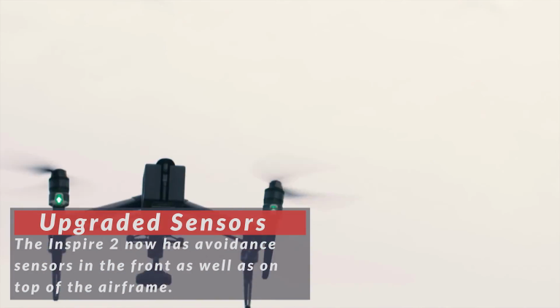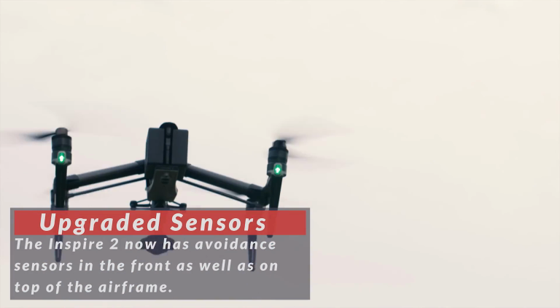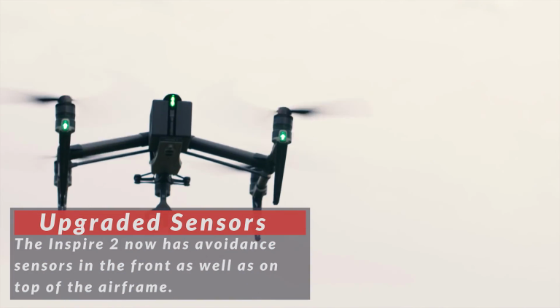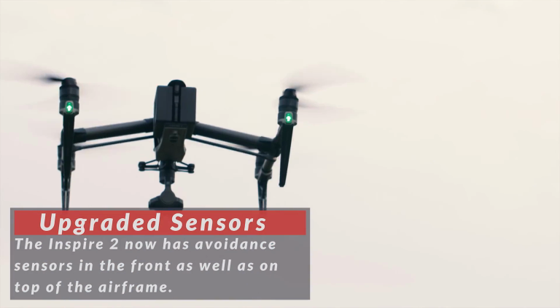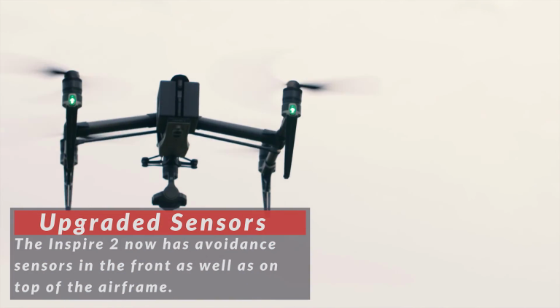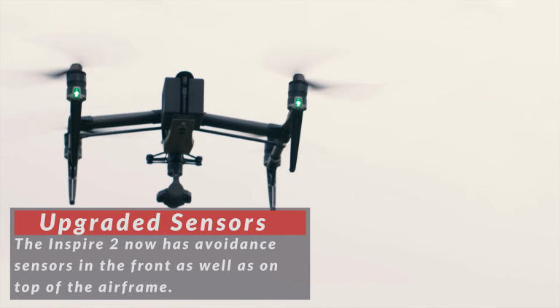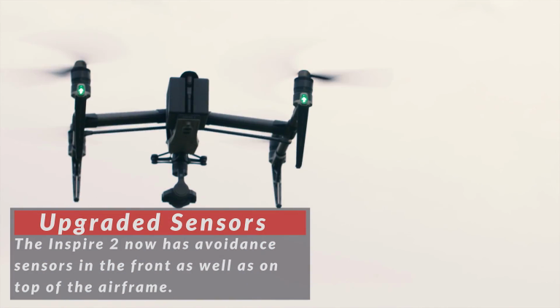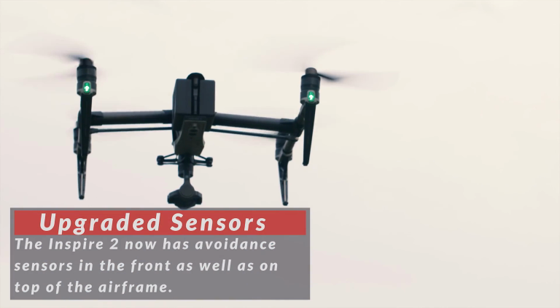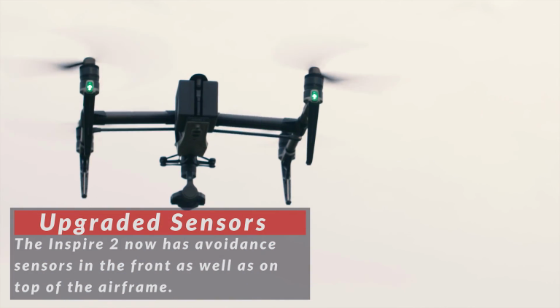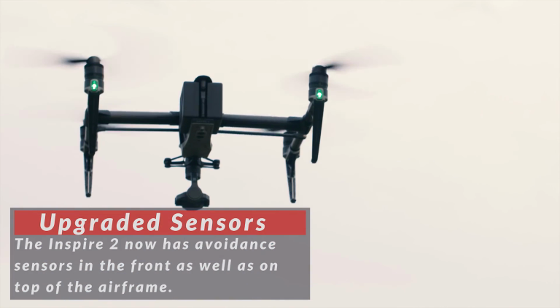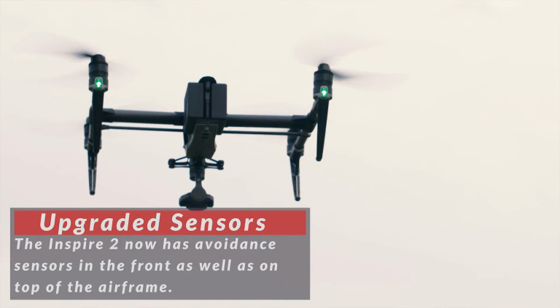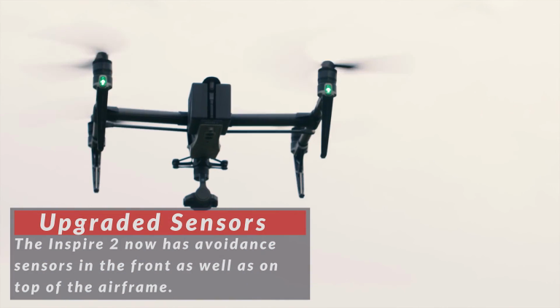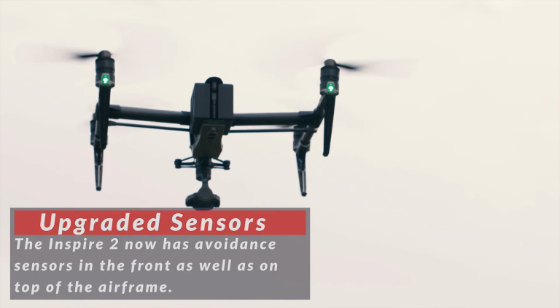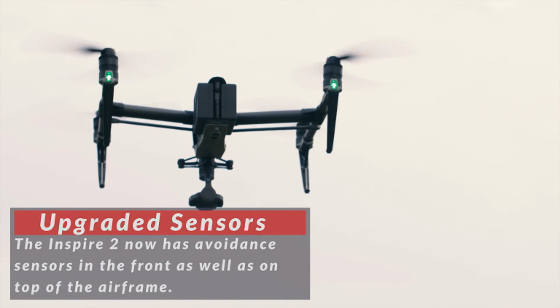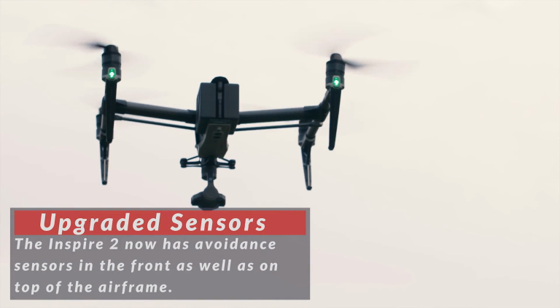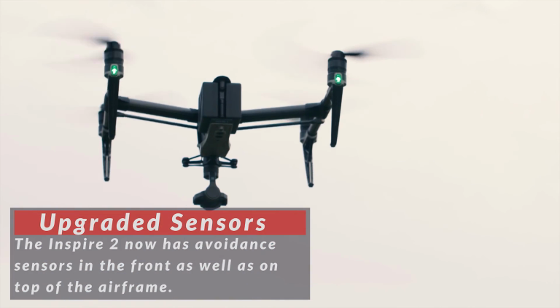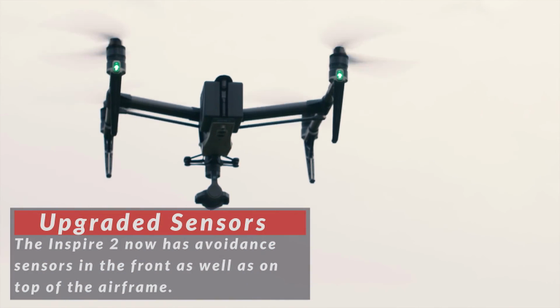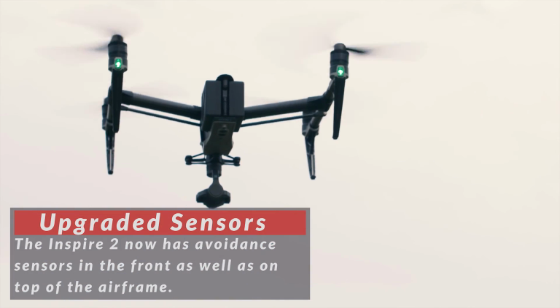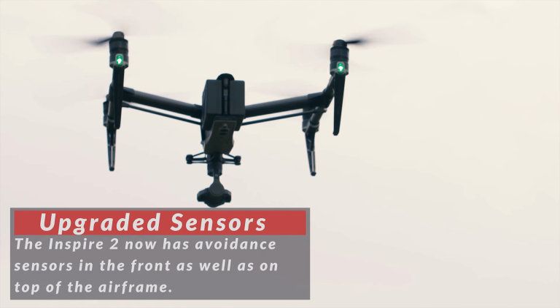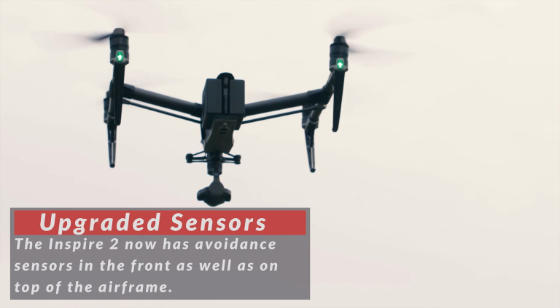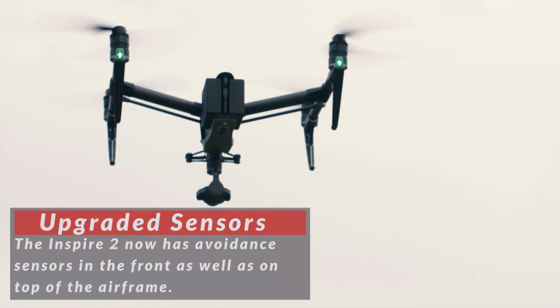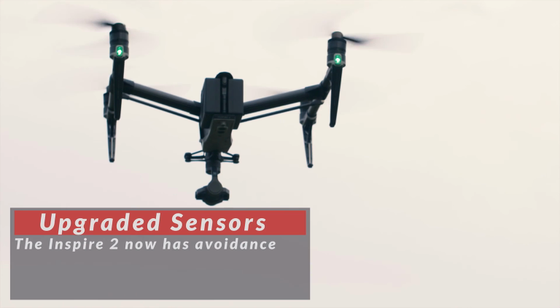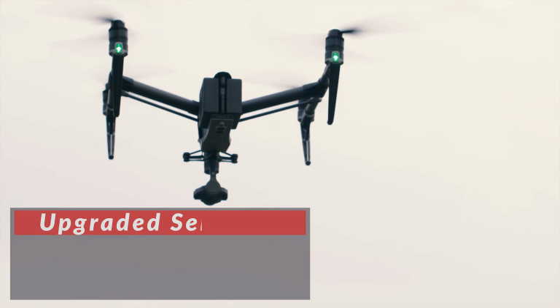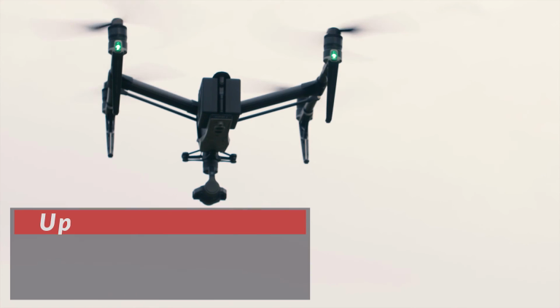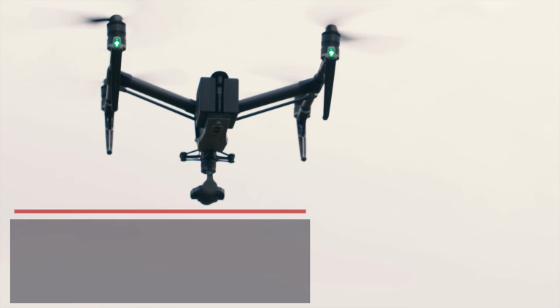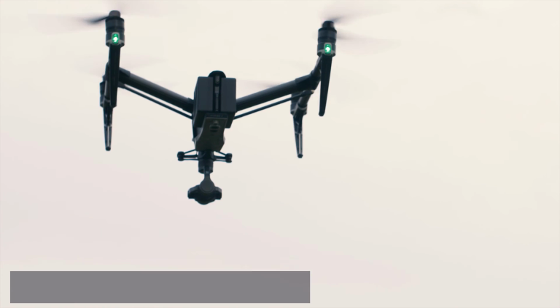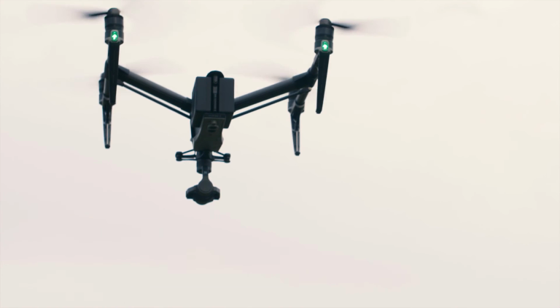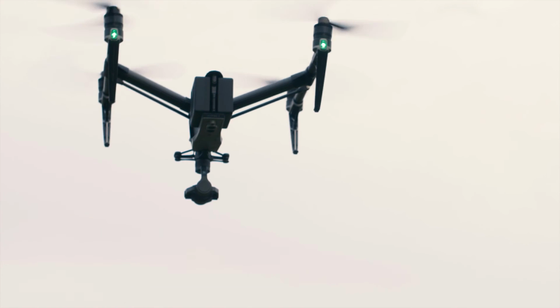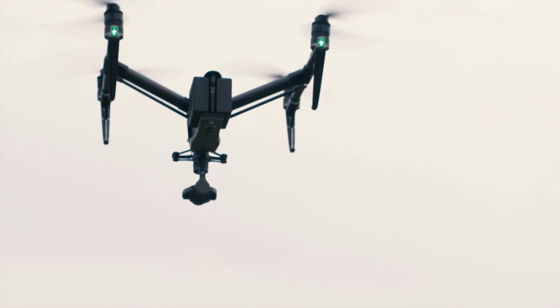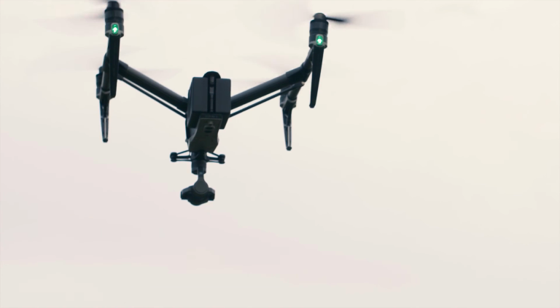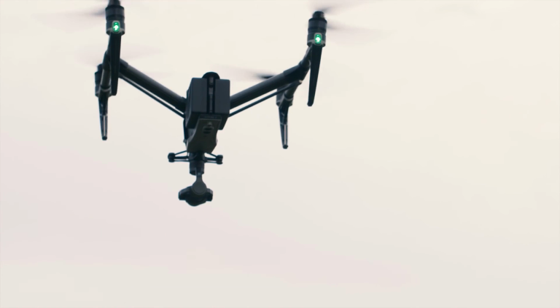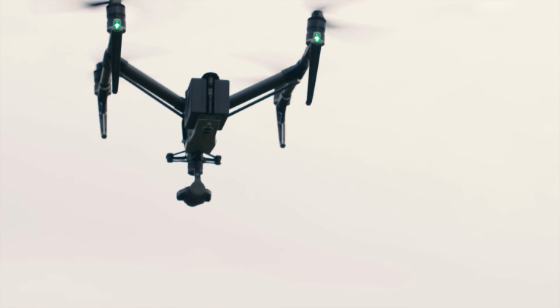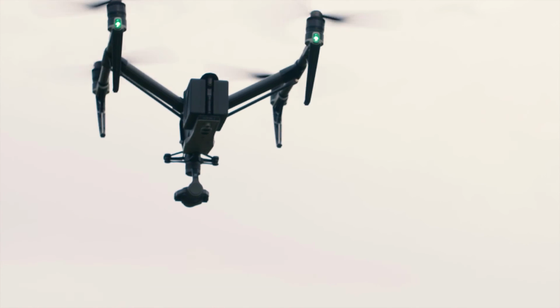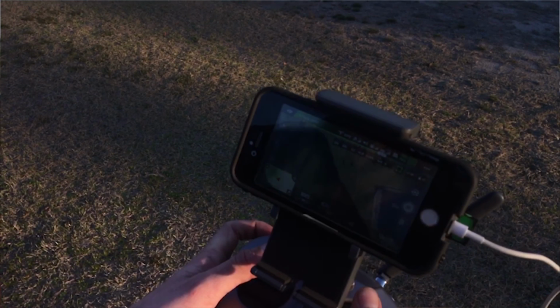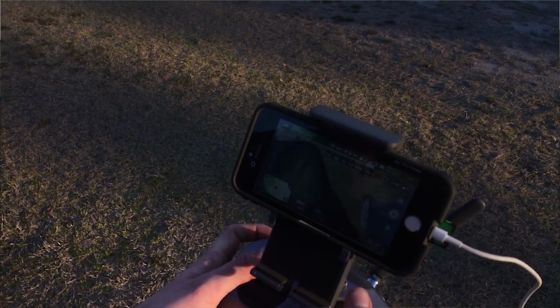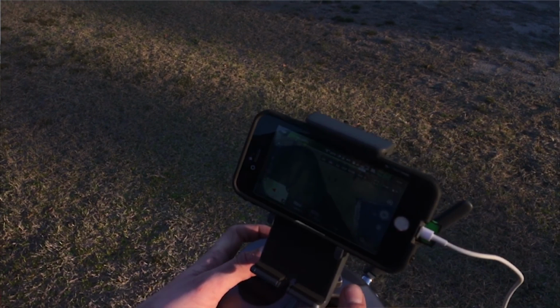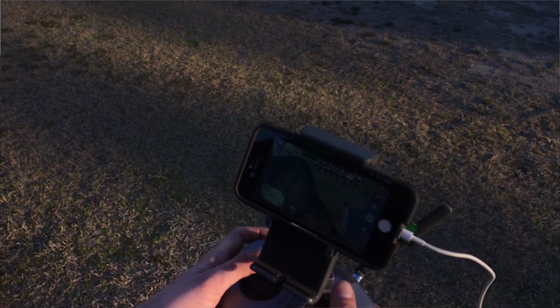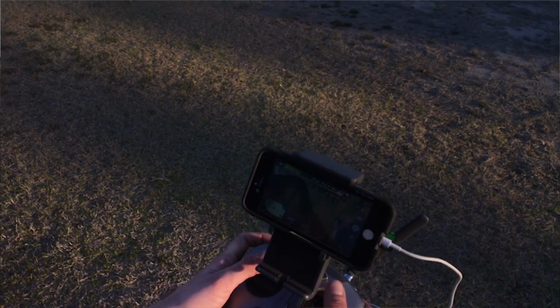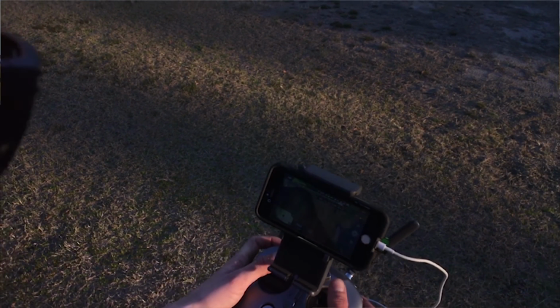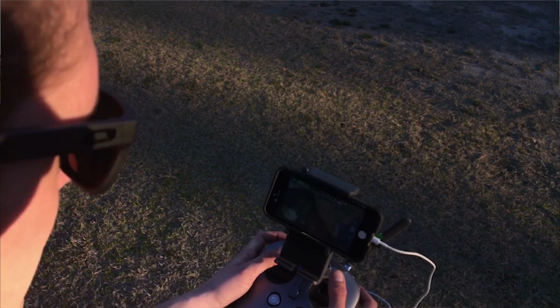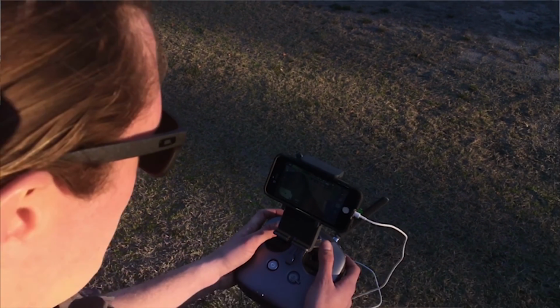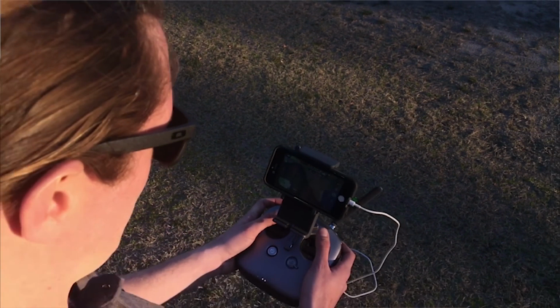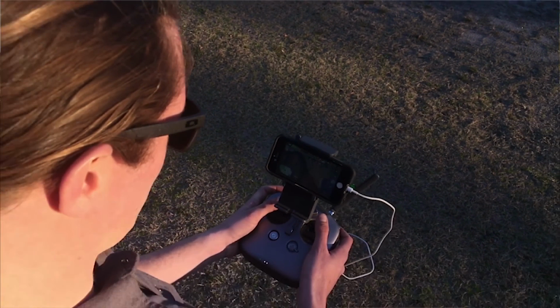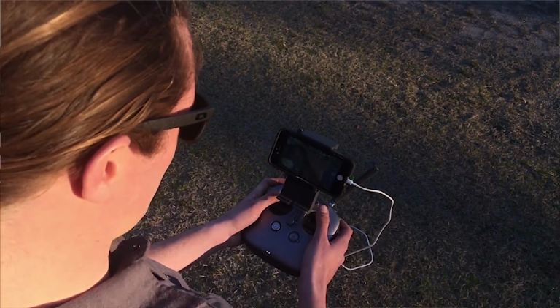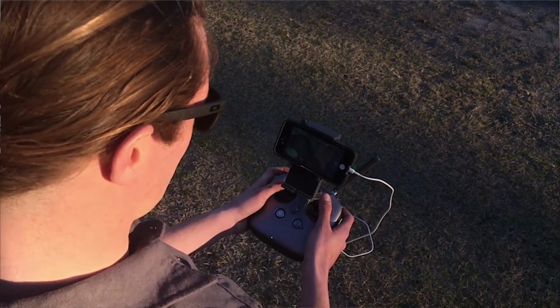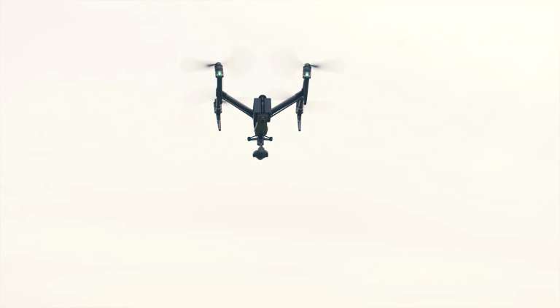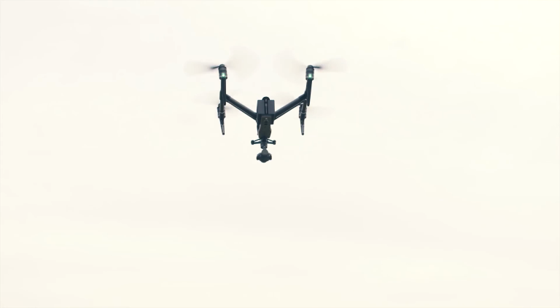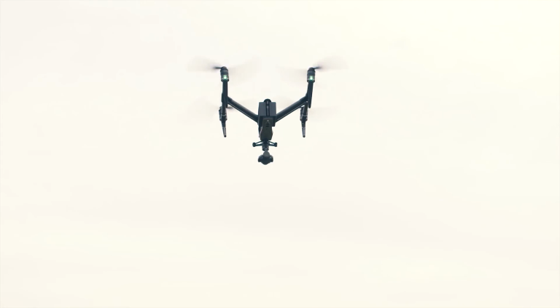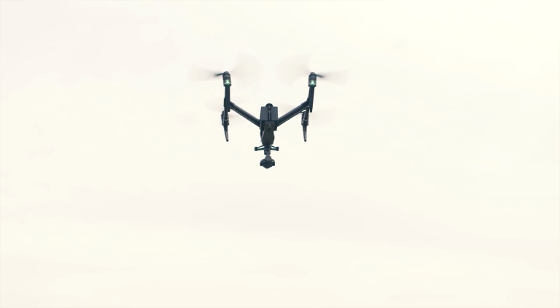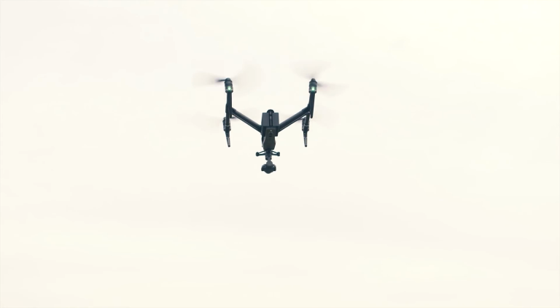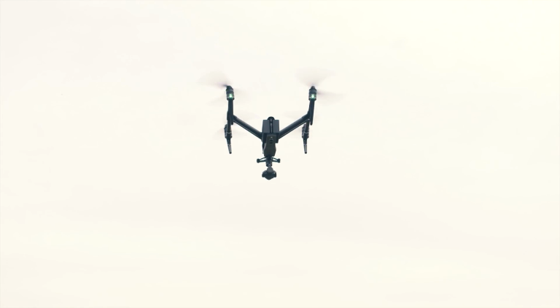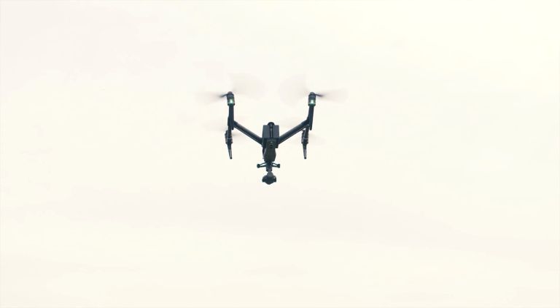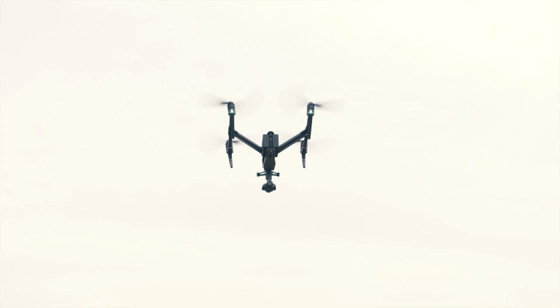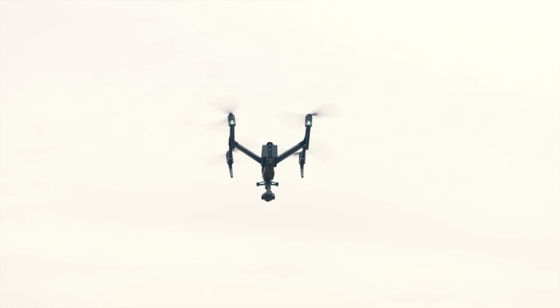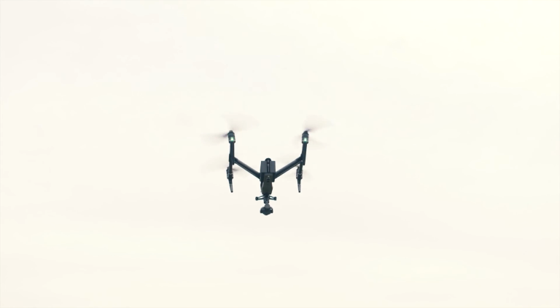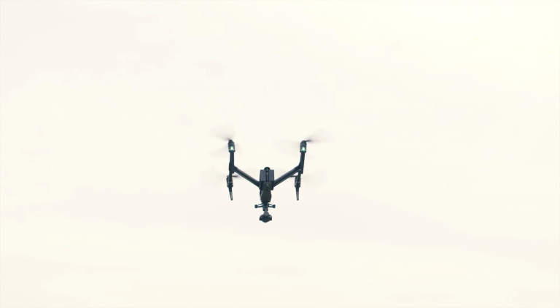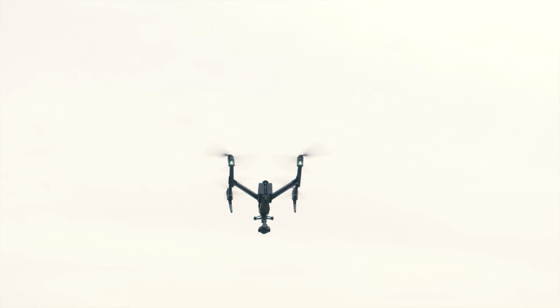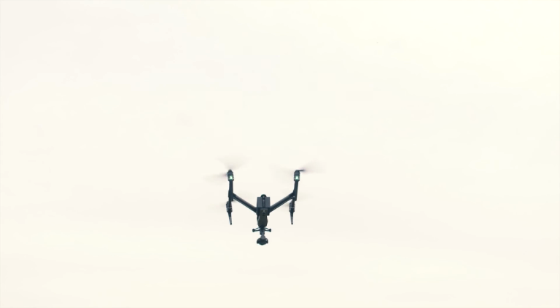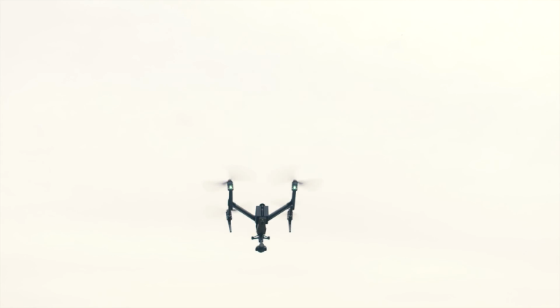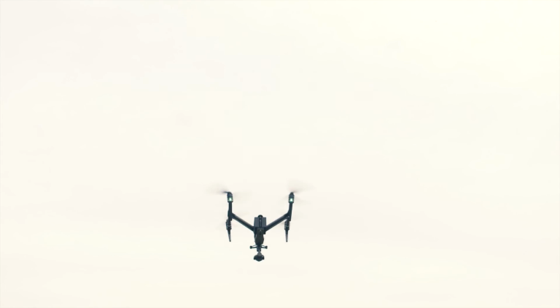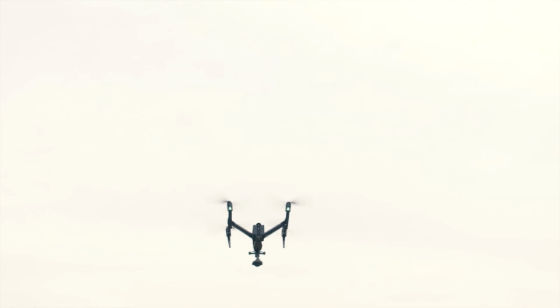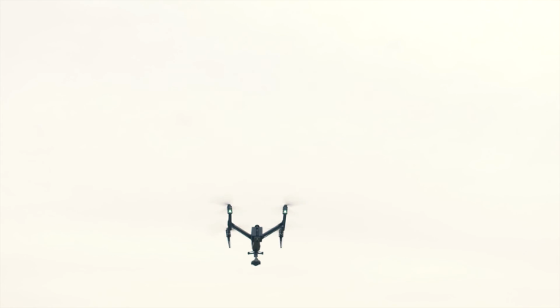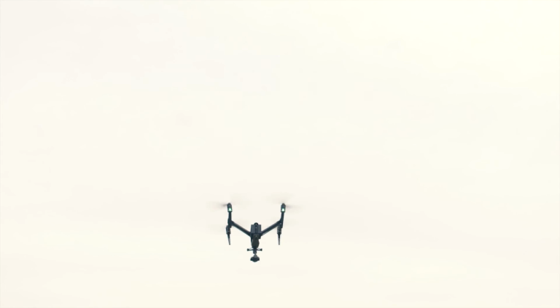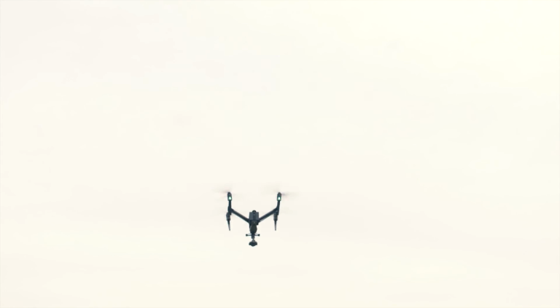My biggest issue with the first Inspire was its ability to hold its position. It really solved that problem with the Inspire 2.